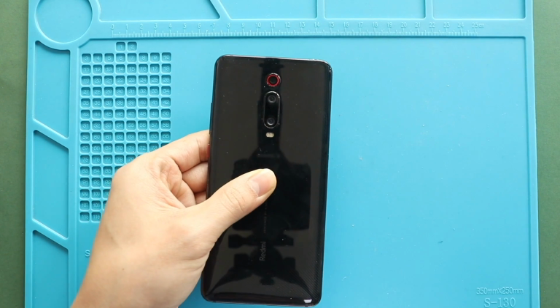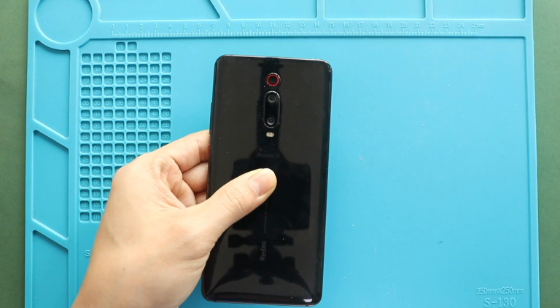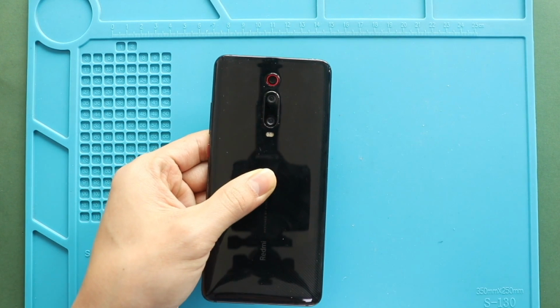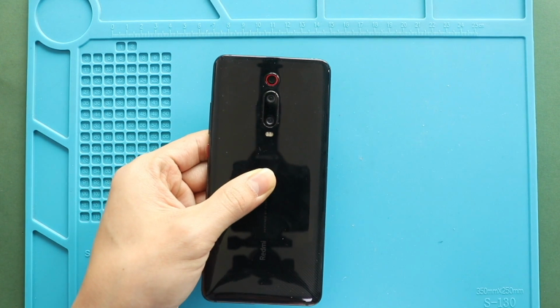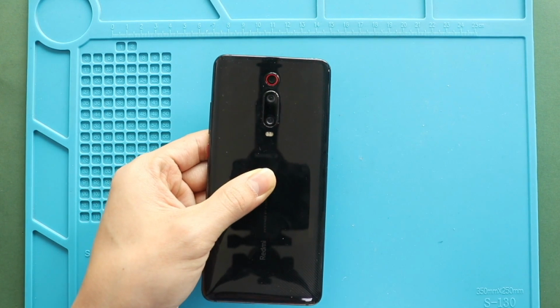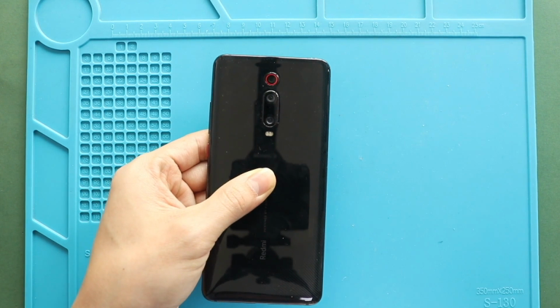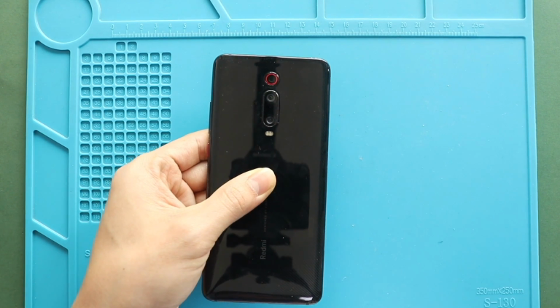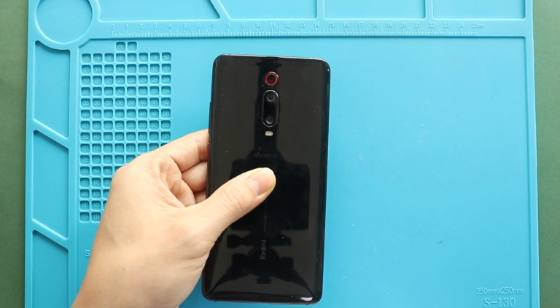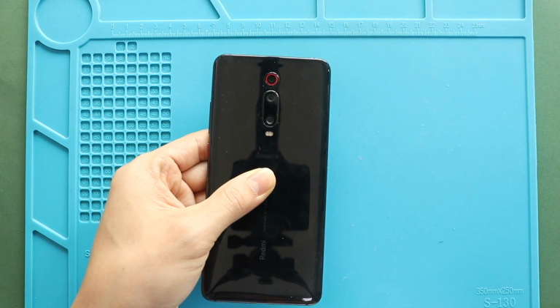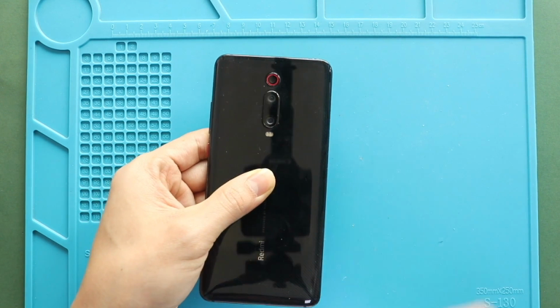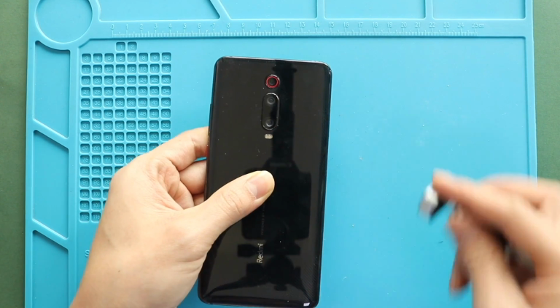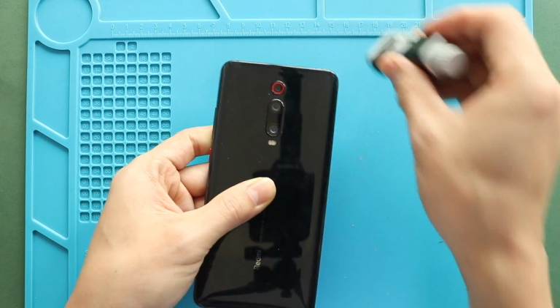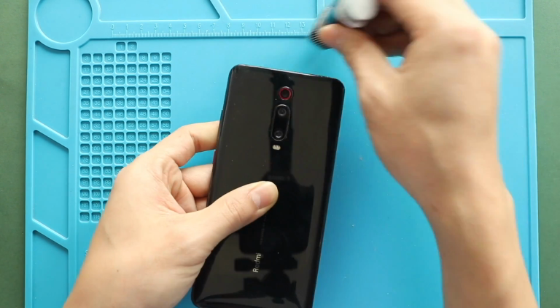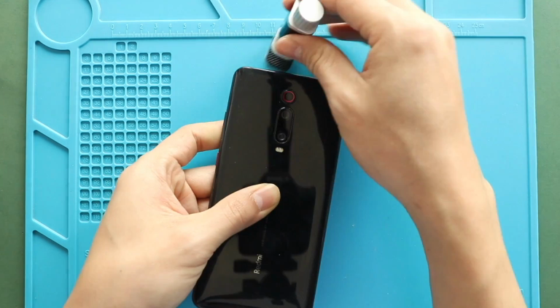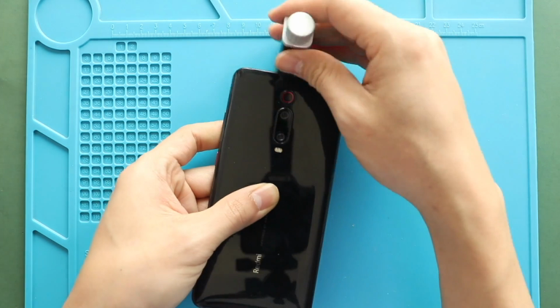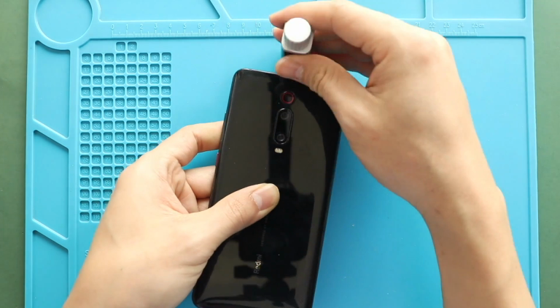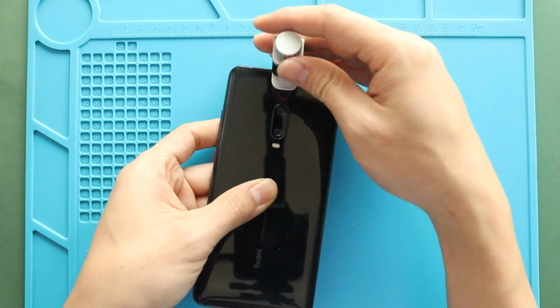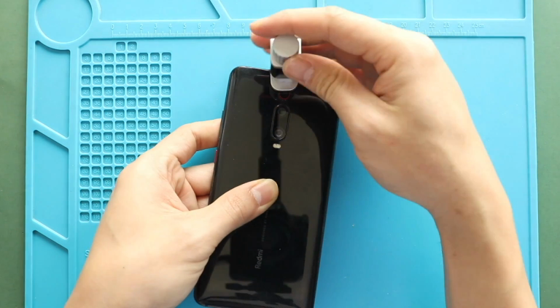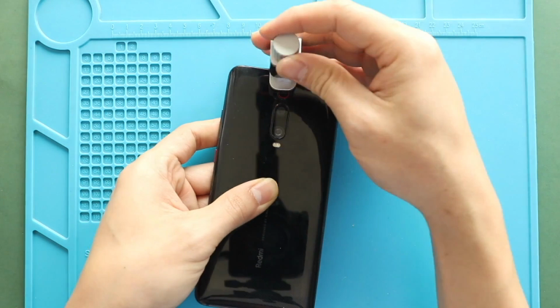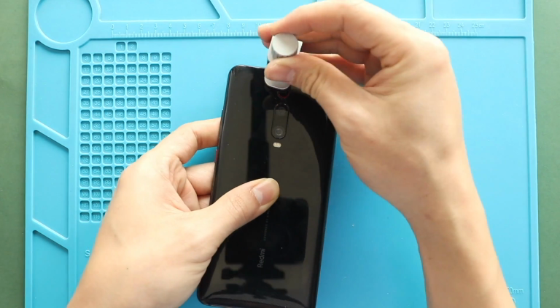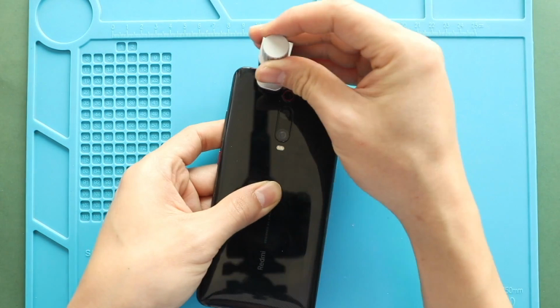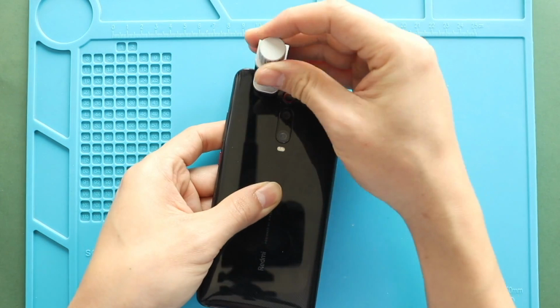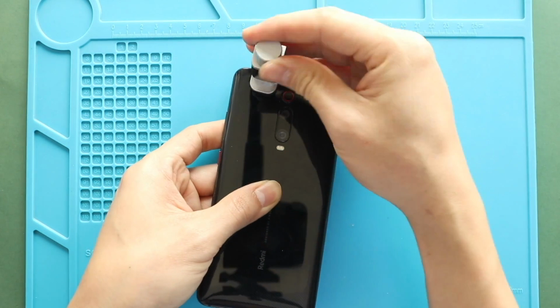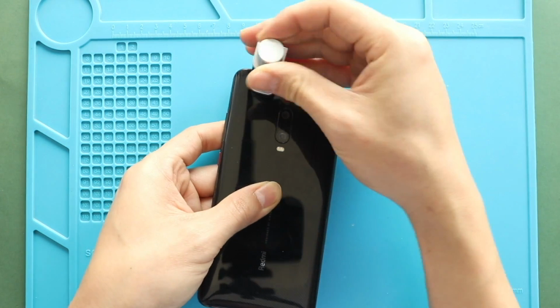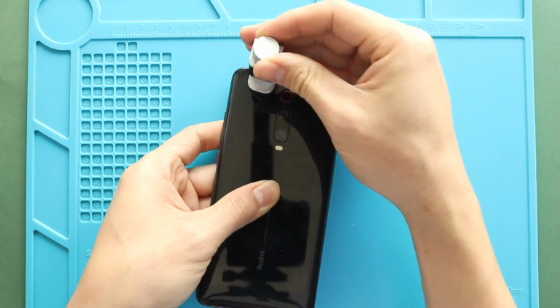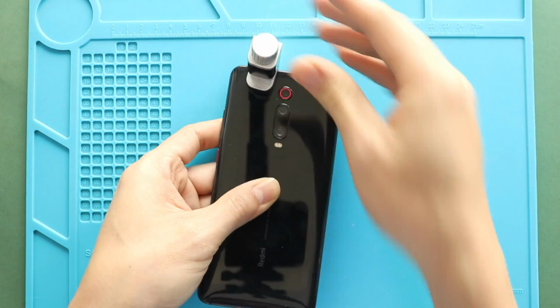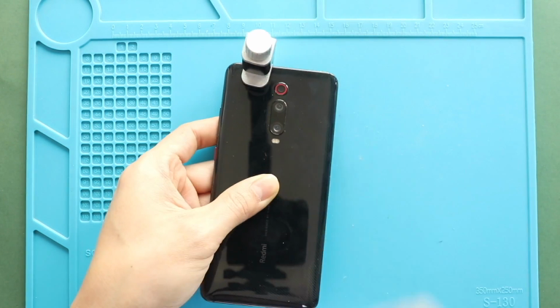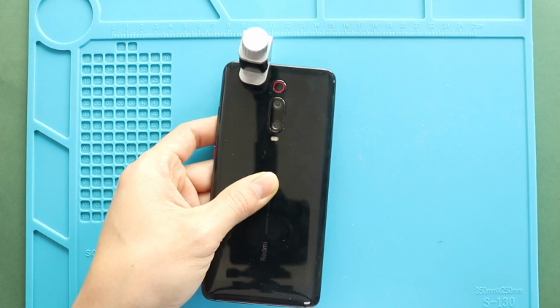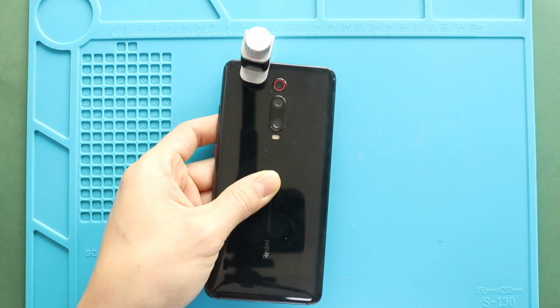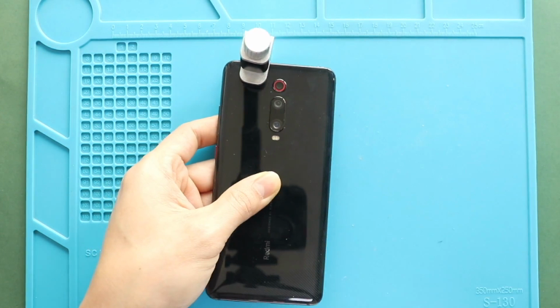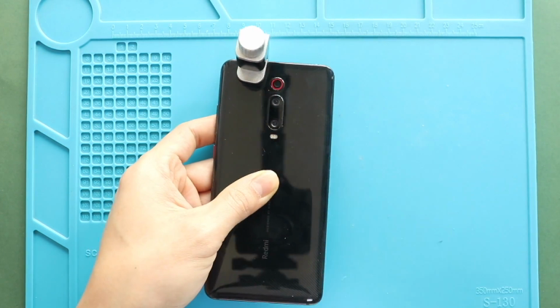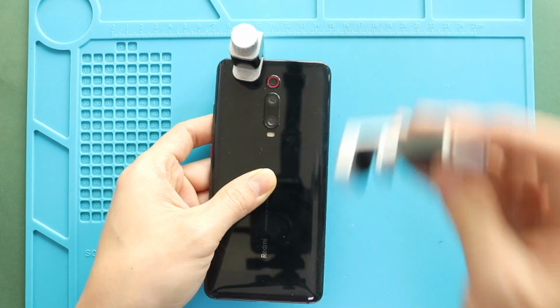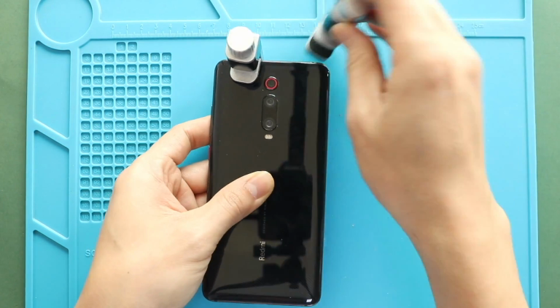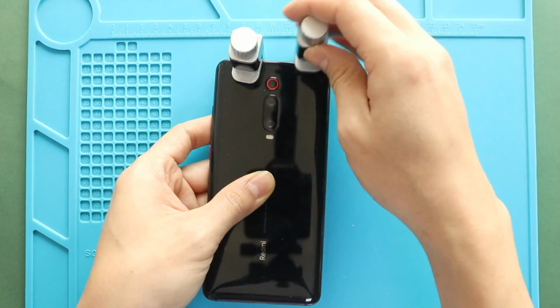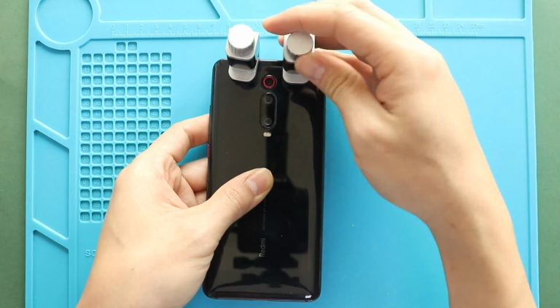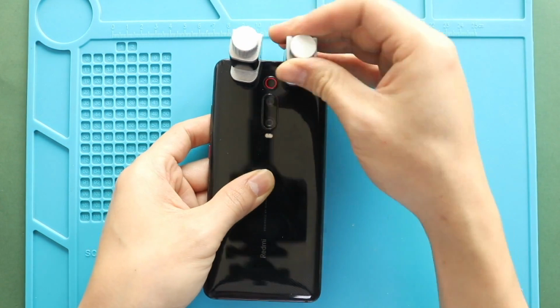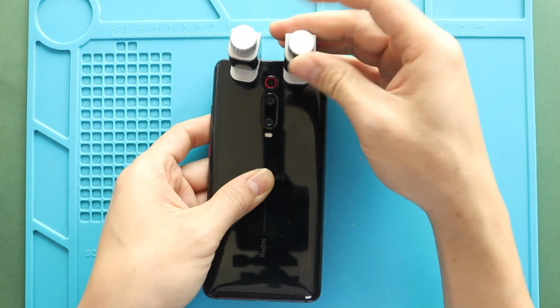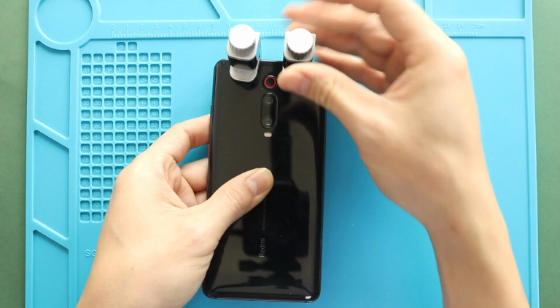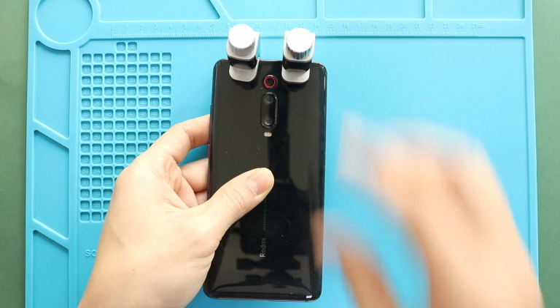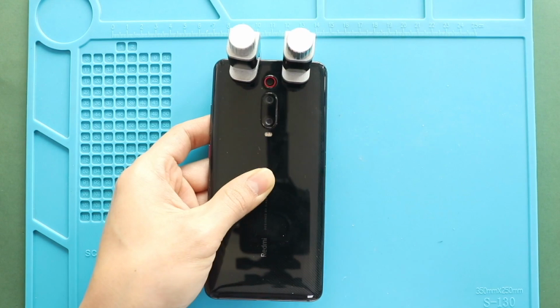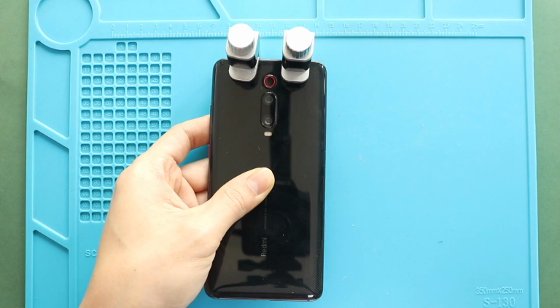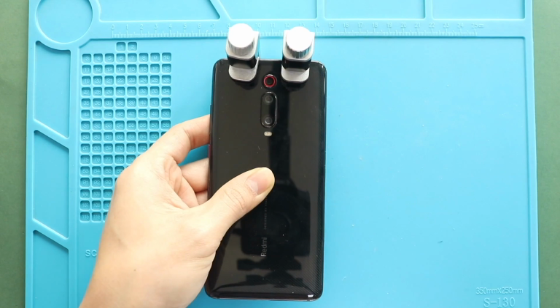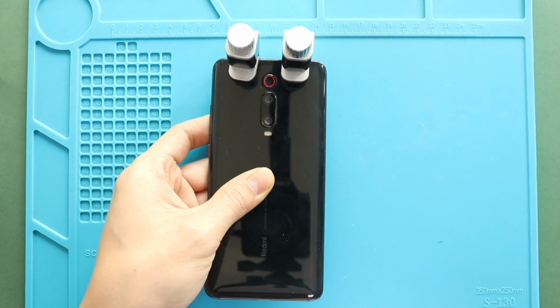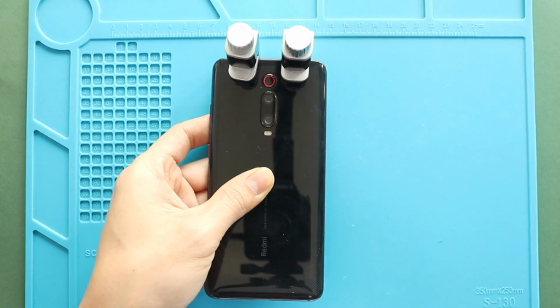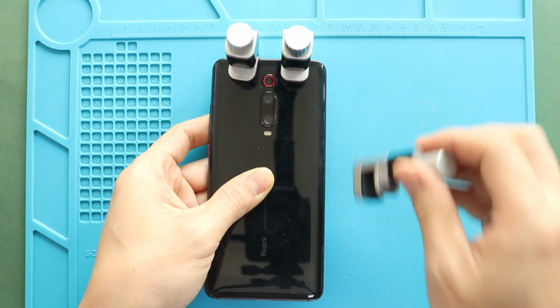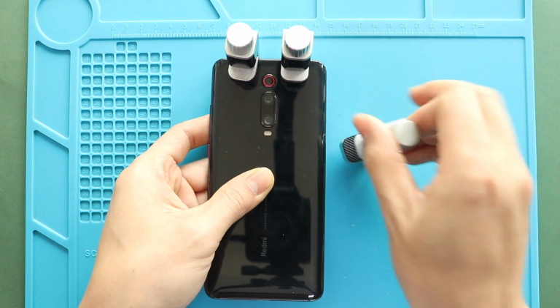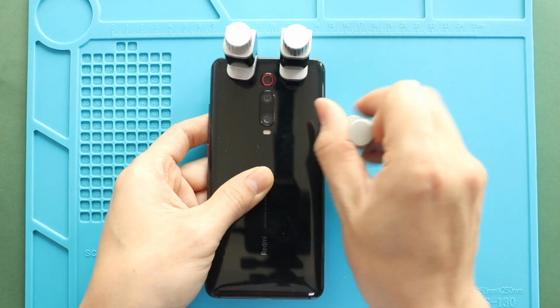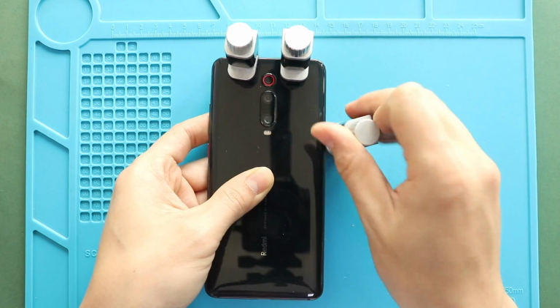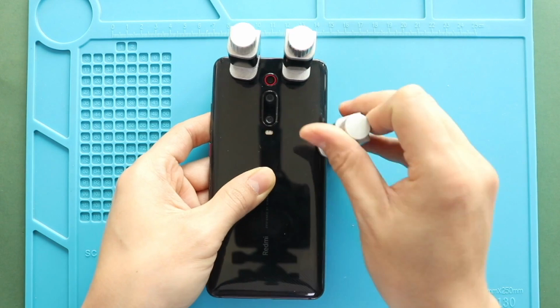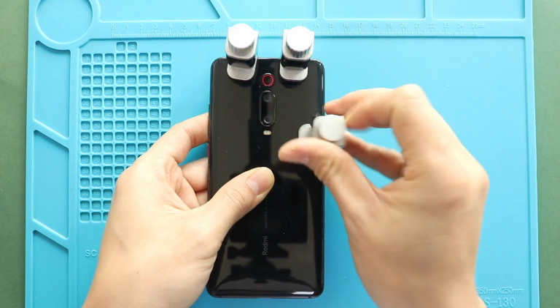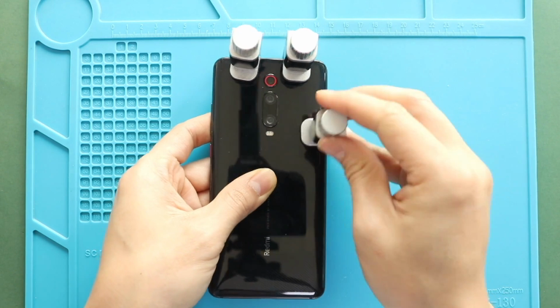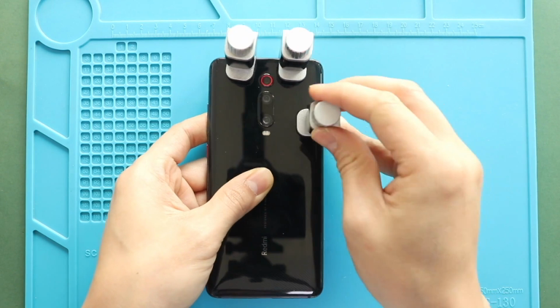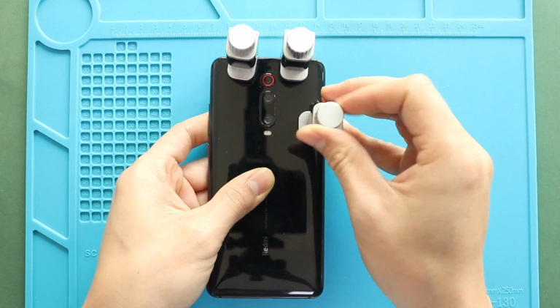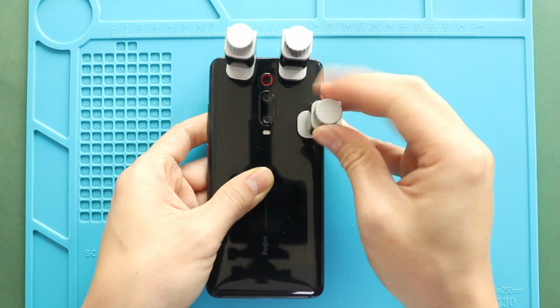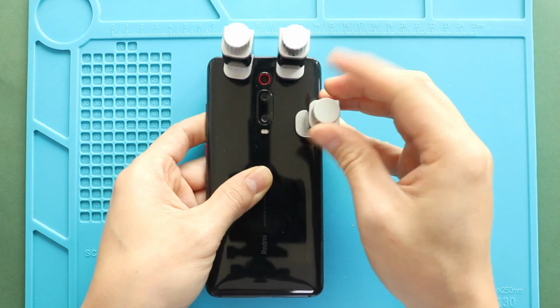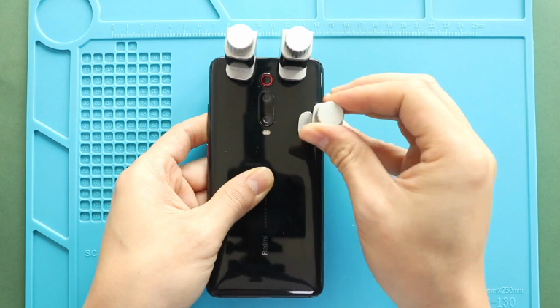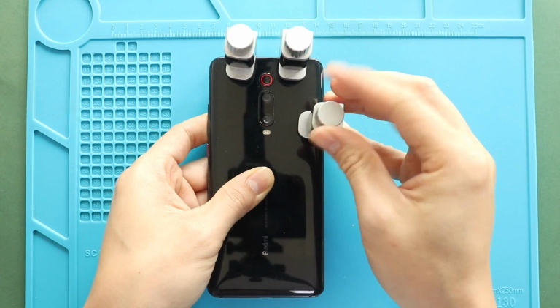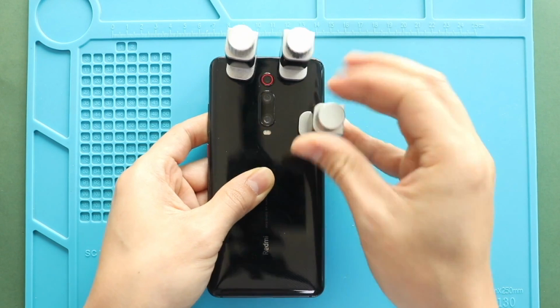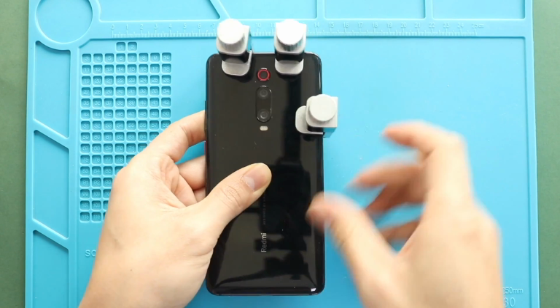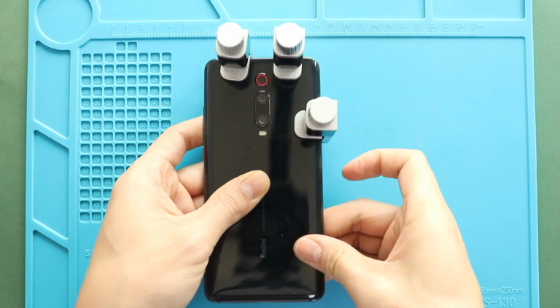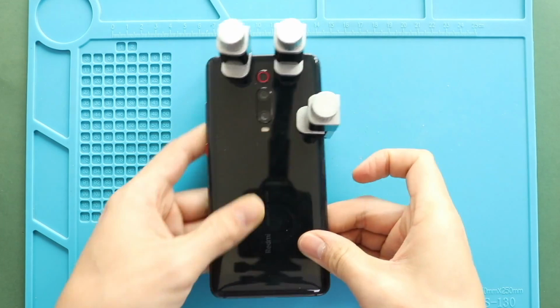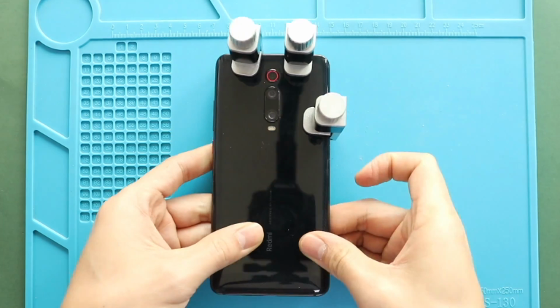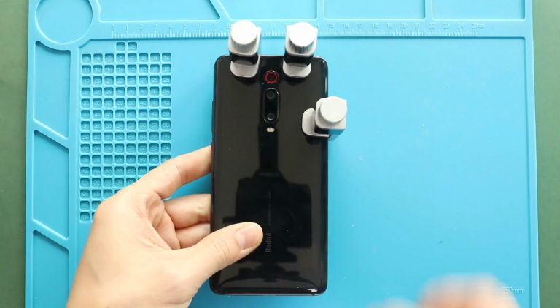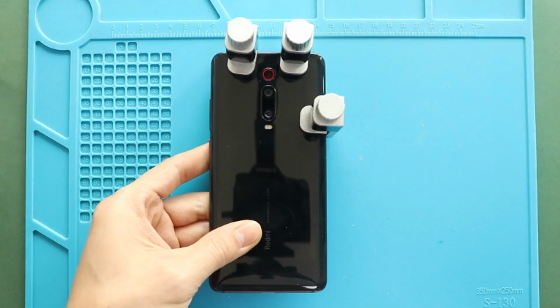Finally, we add a binding to tie in the back cover with the body. If not, you can use clamps and leave them for some time.